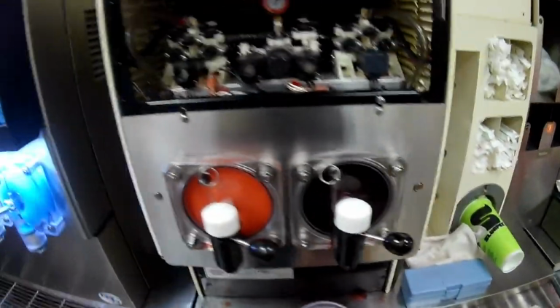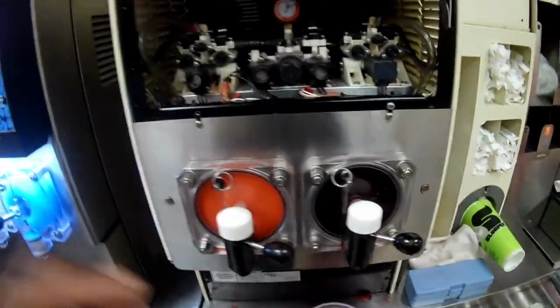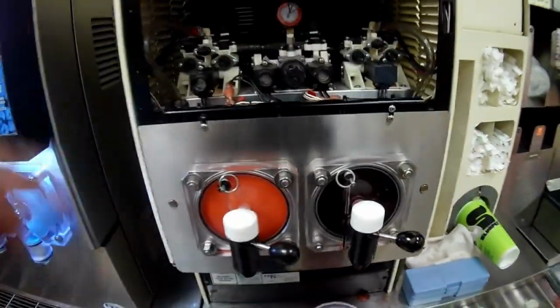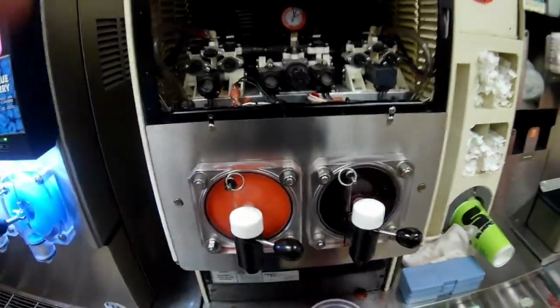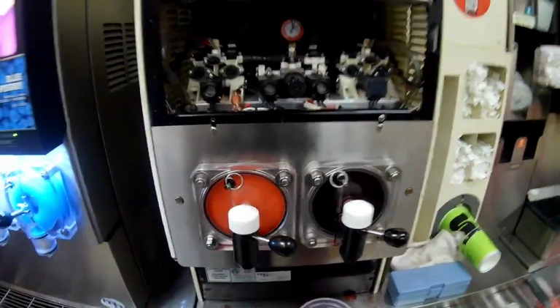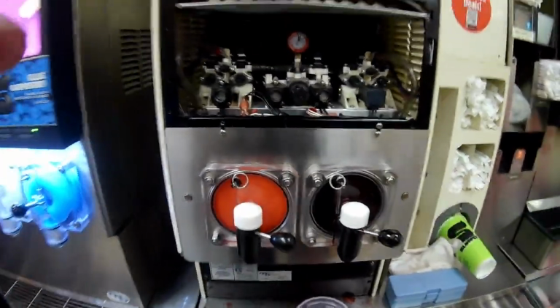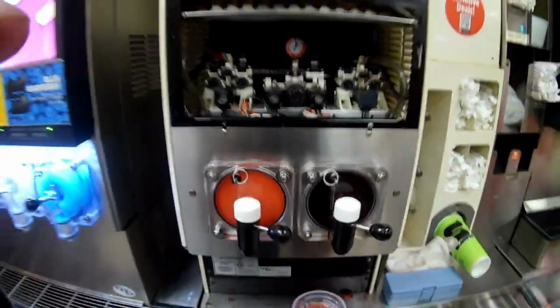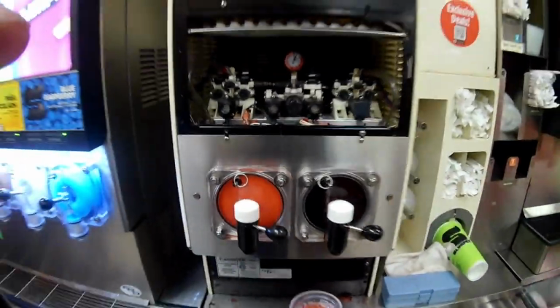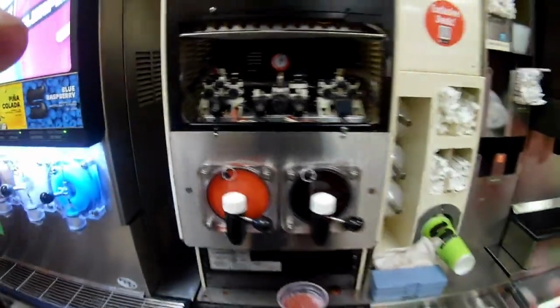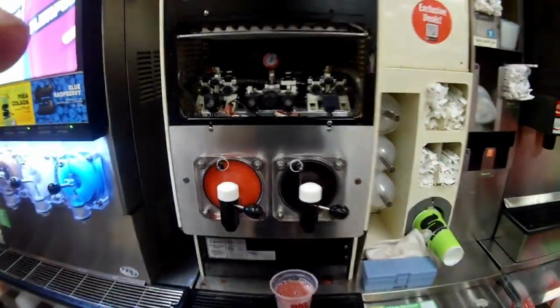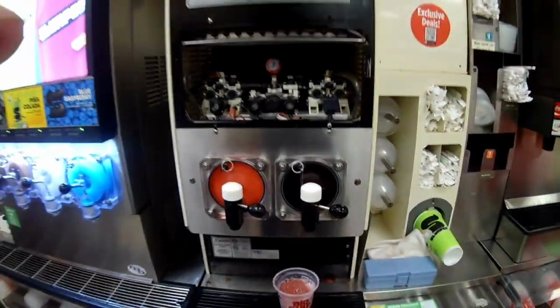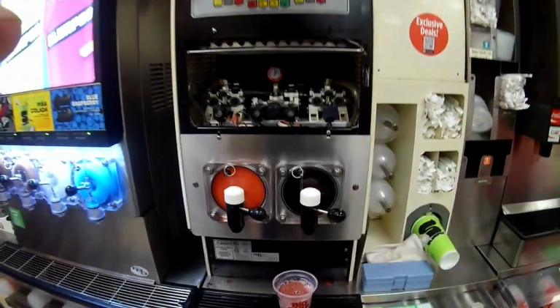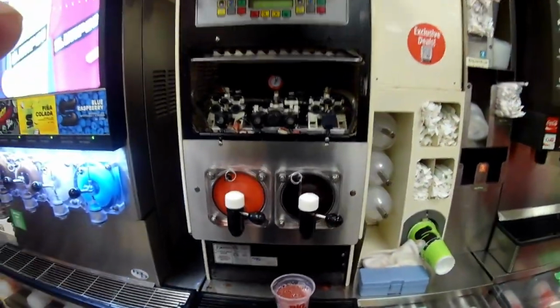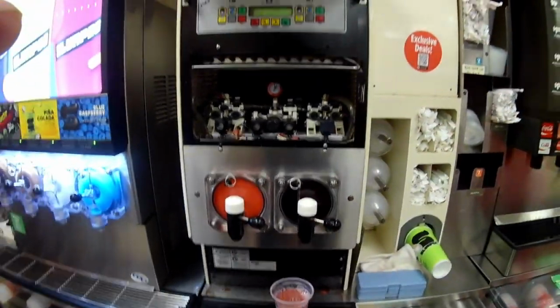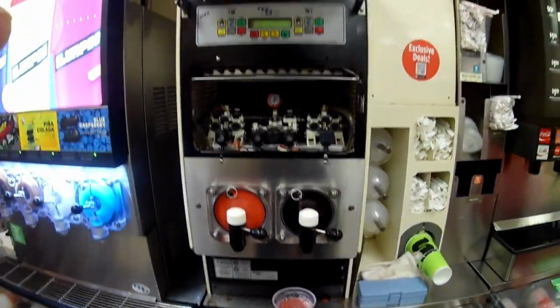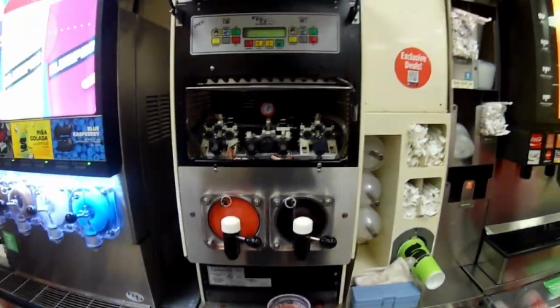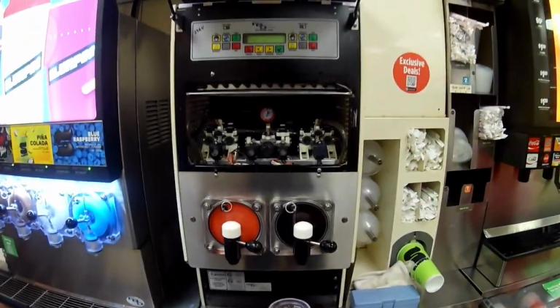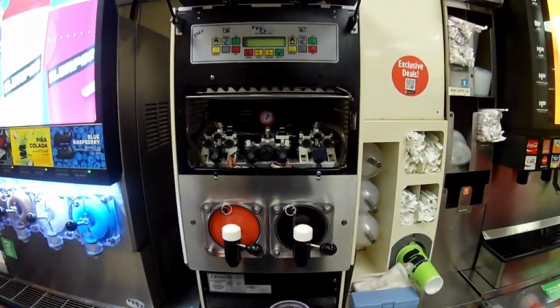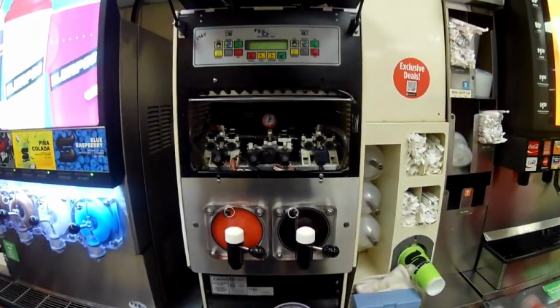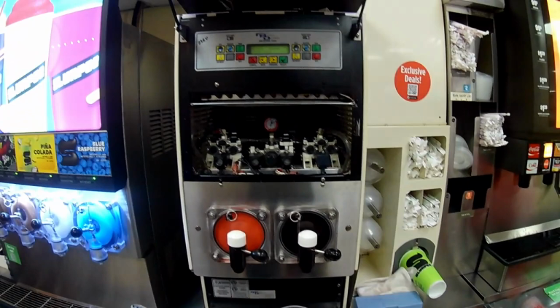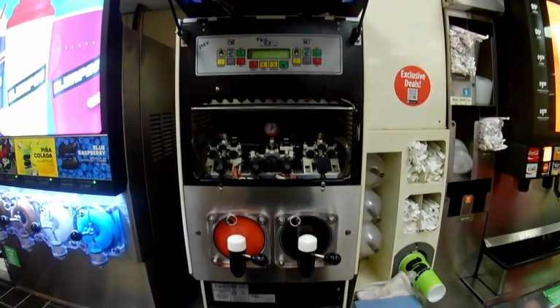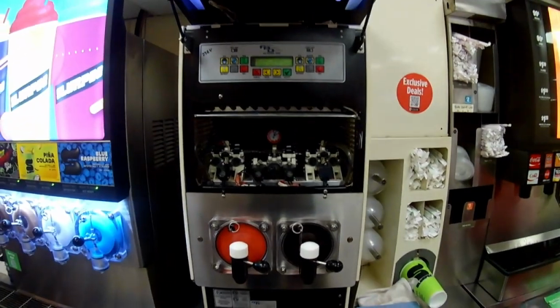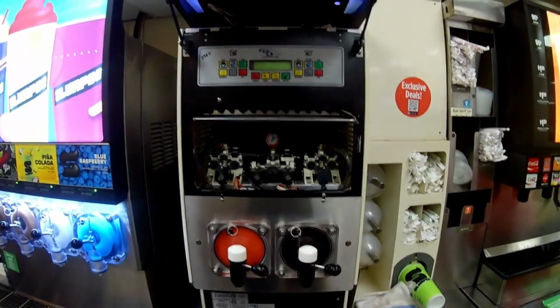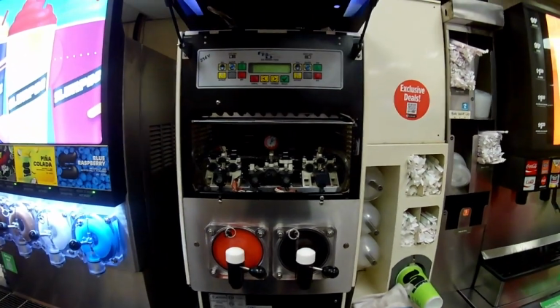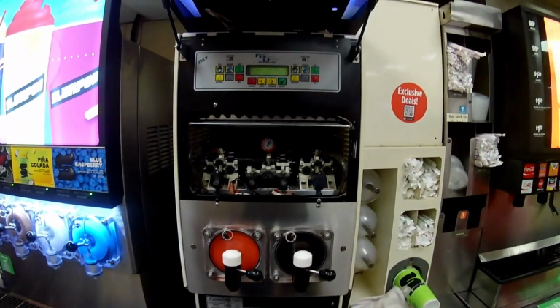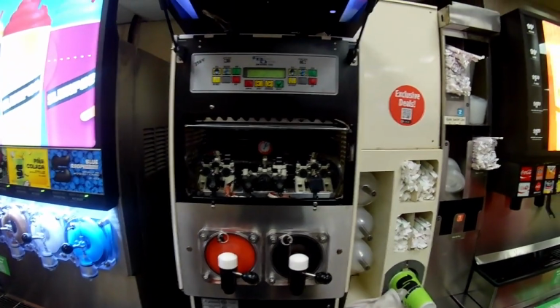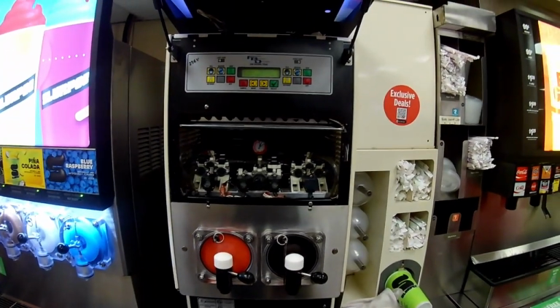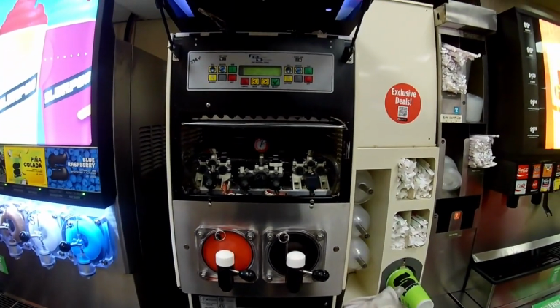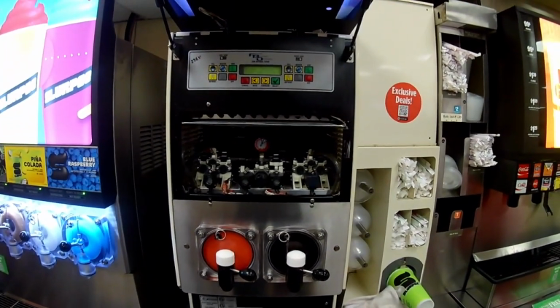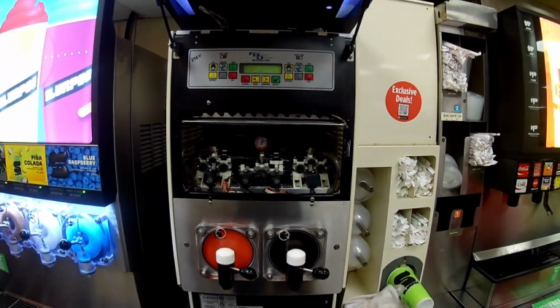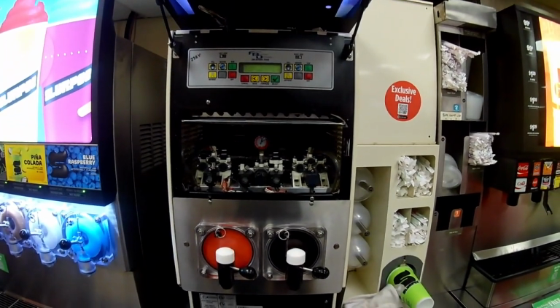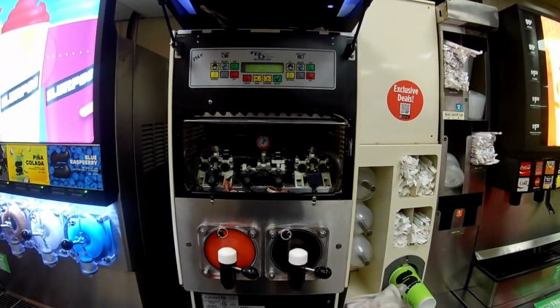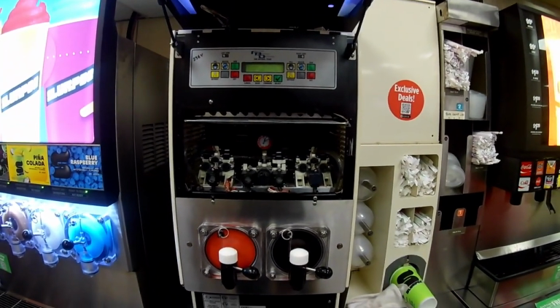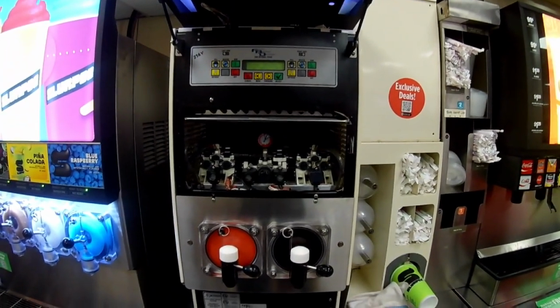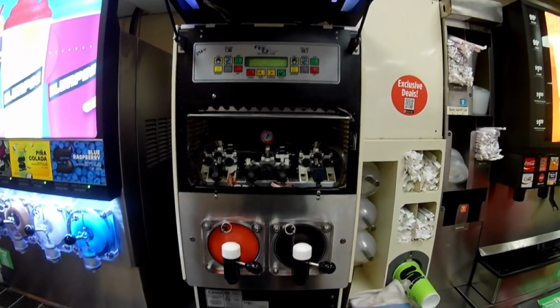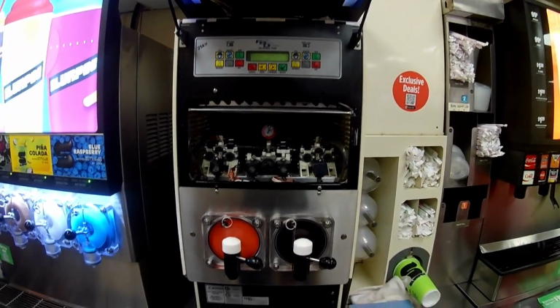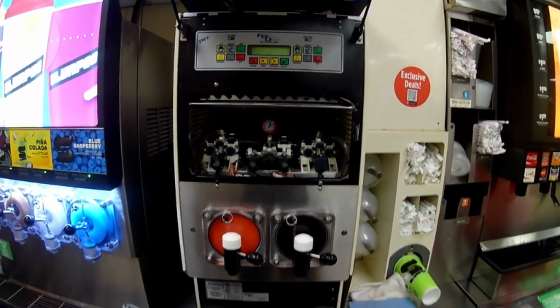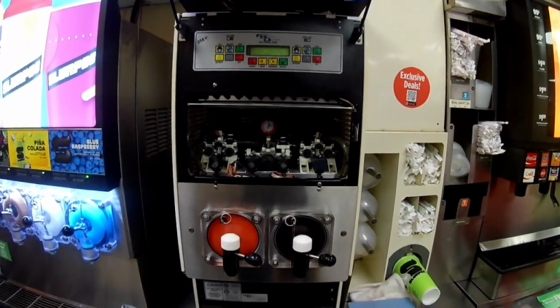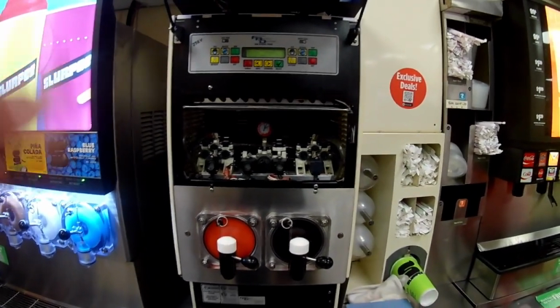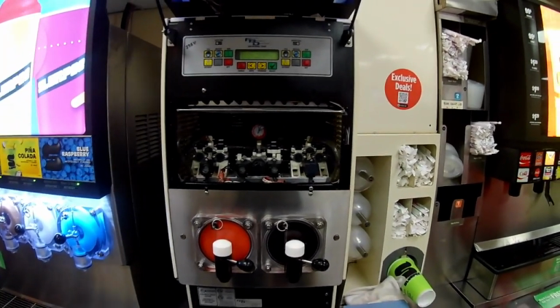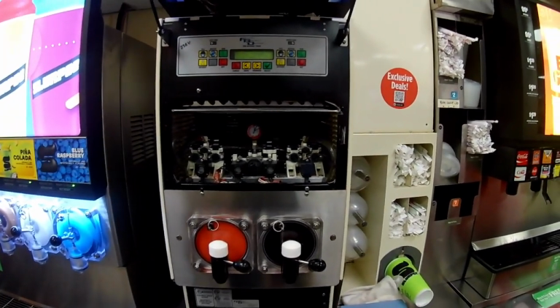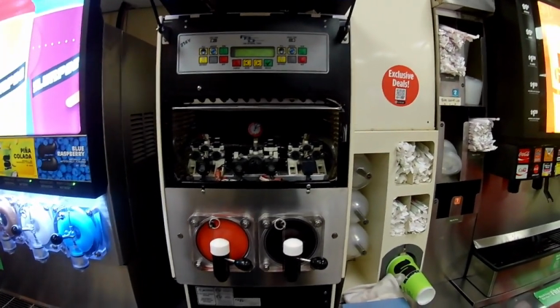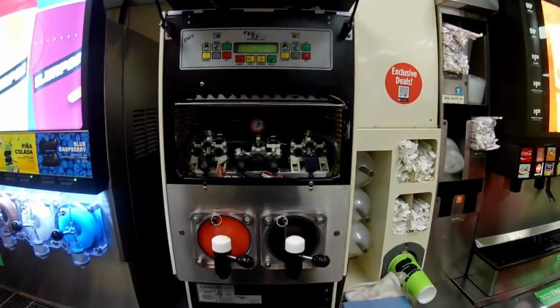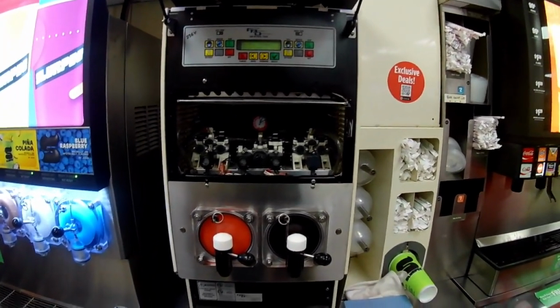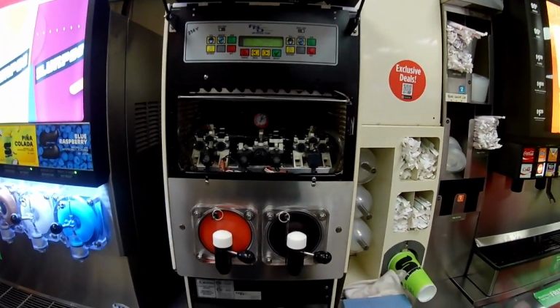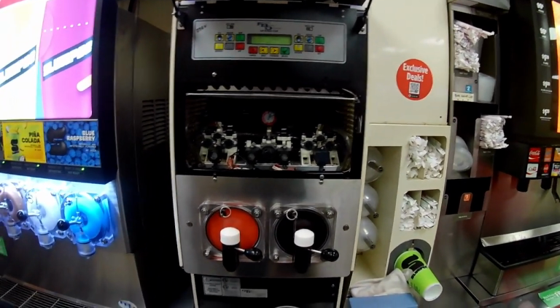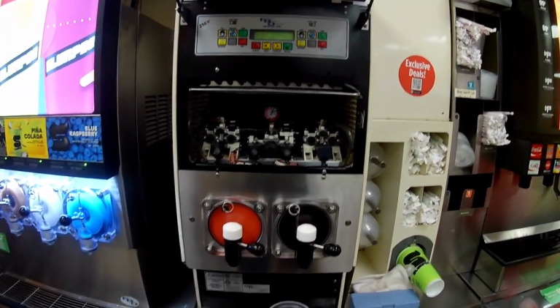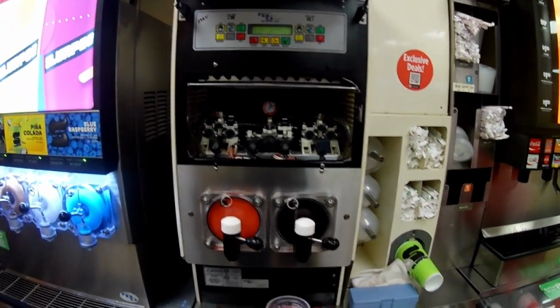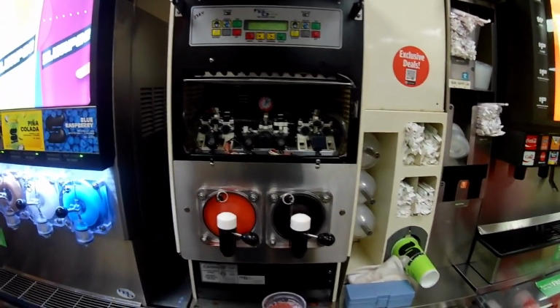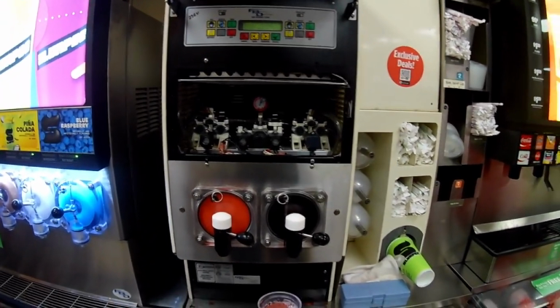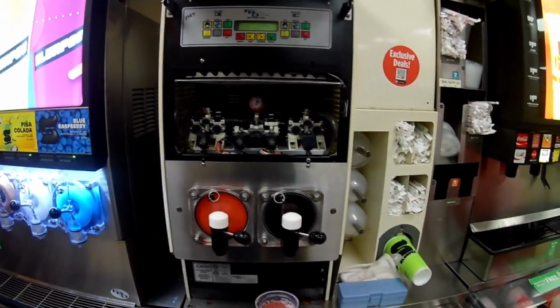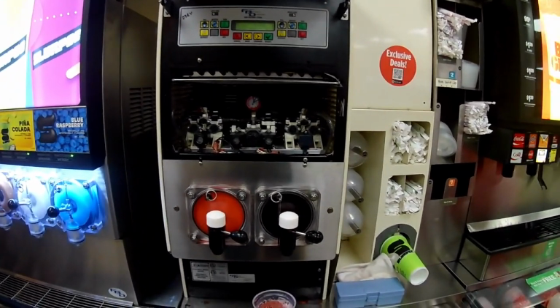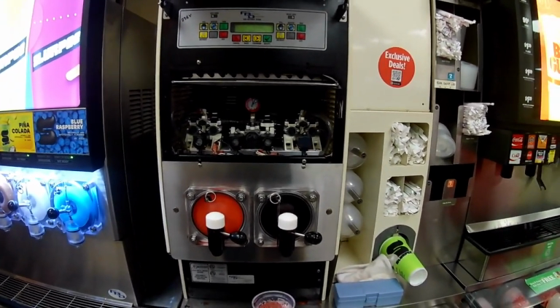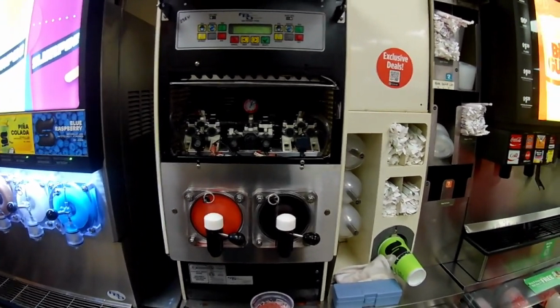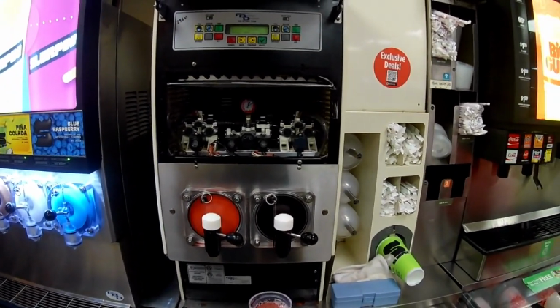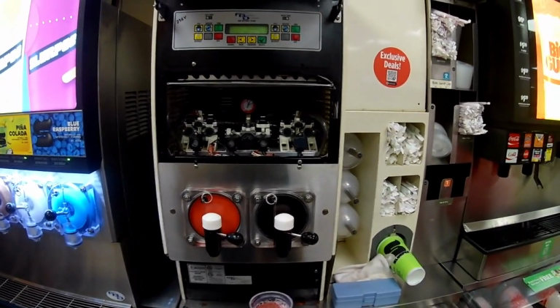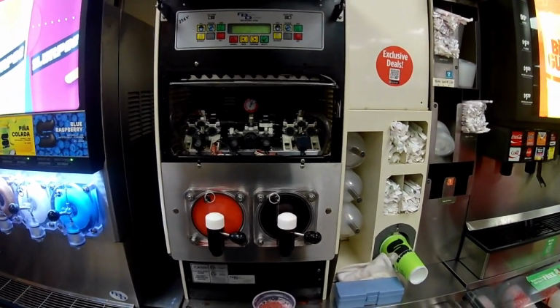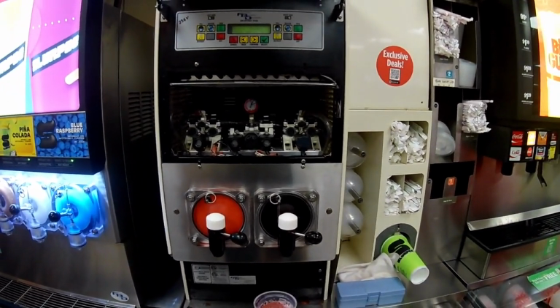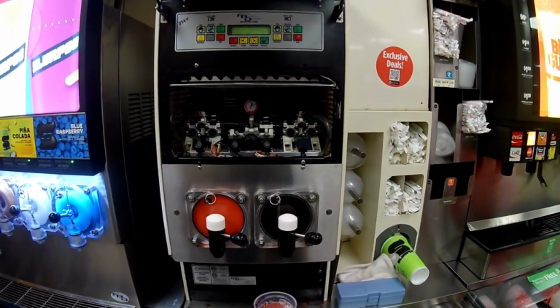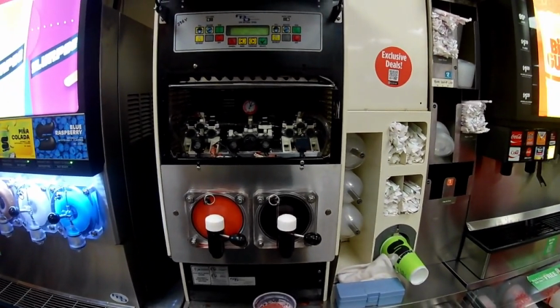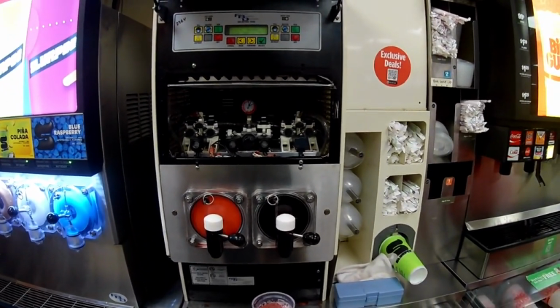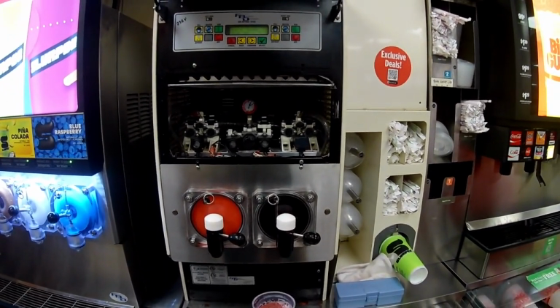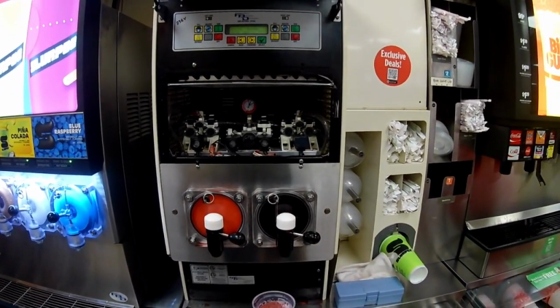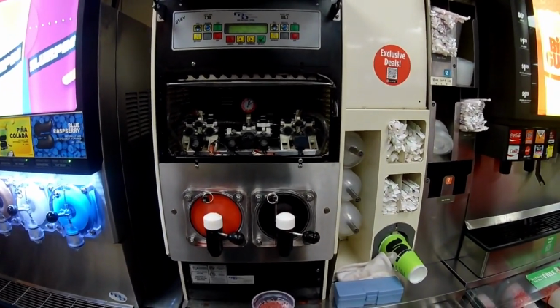We should be all set here. I'm going to go ahead and button up and close this one out.